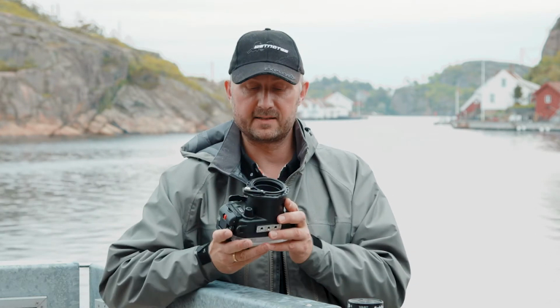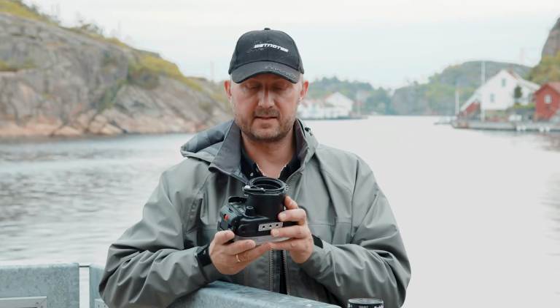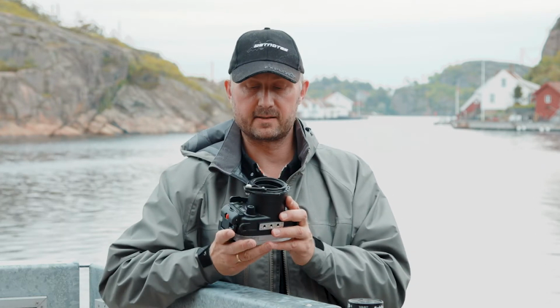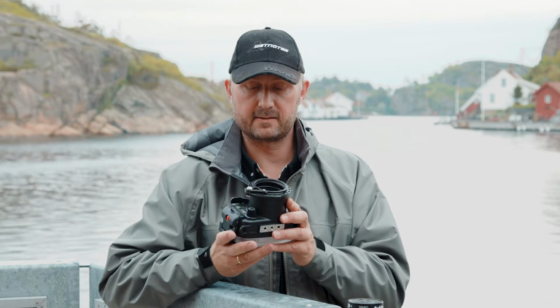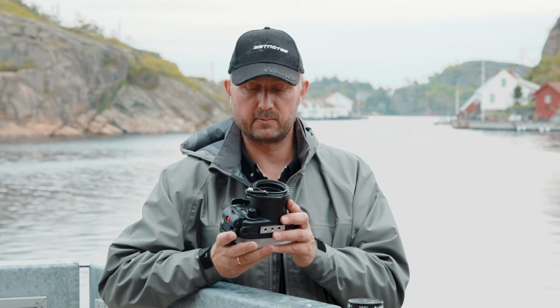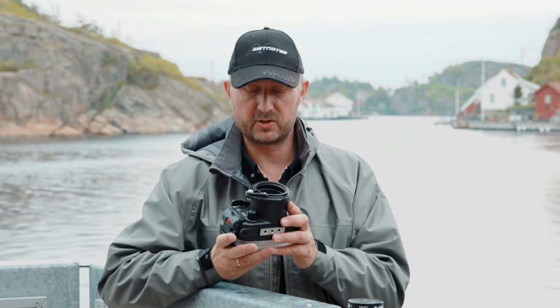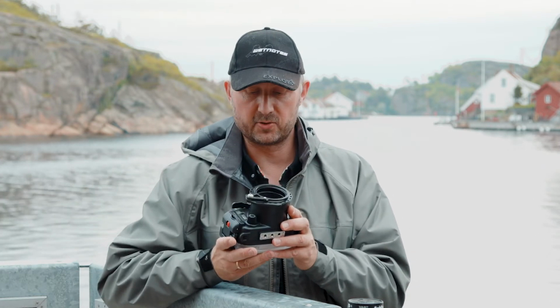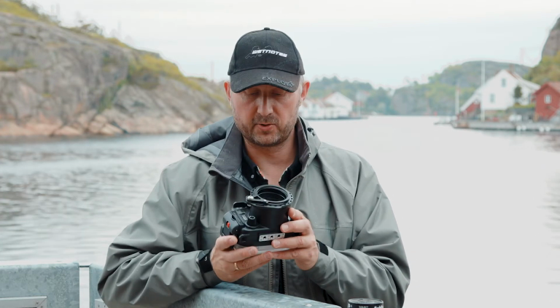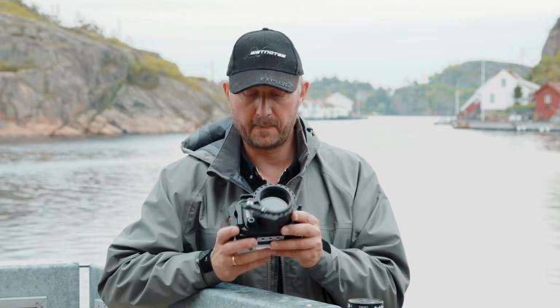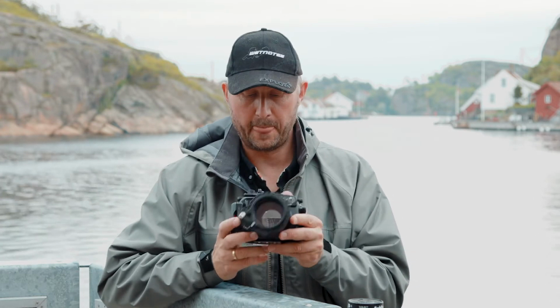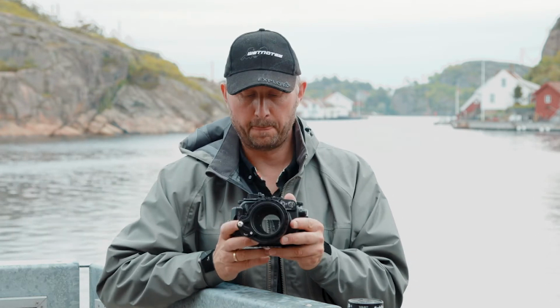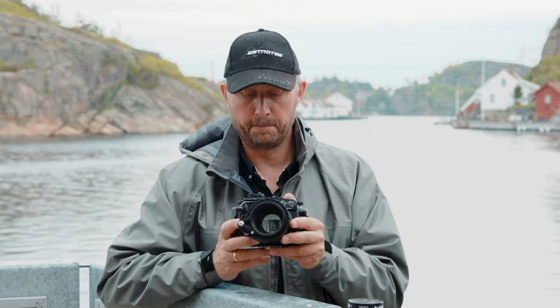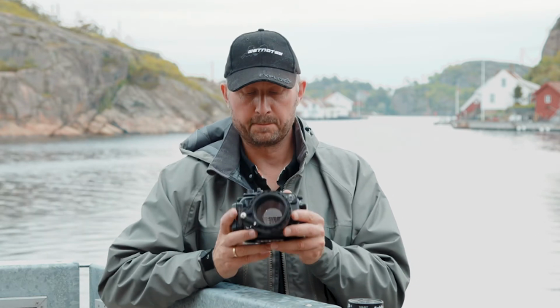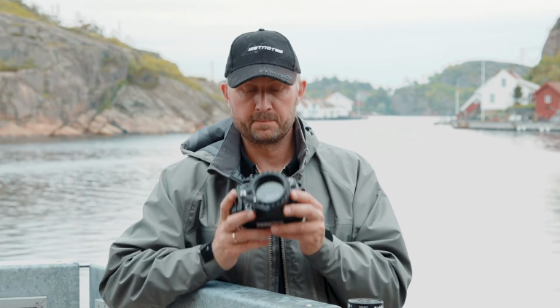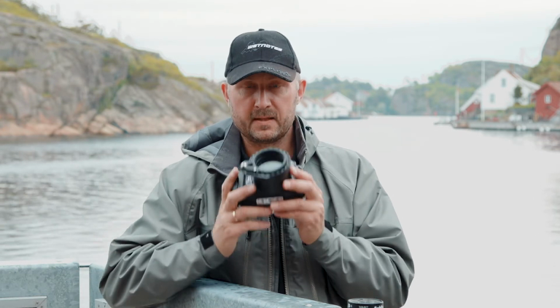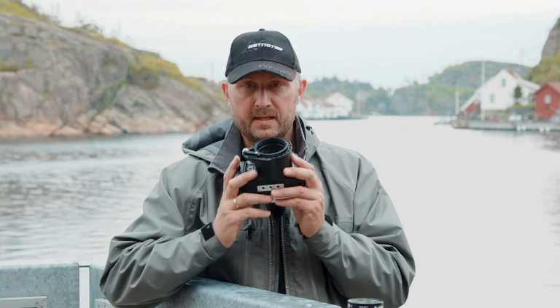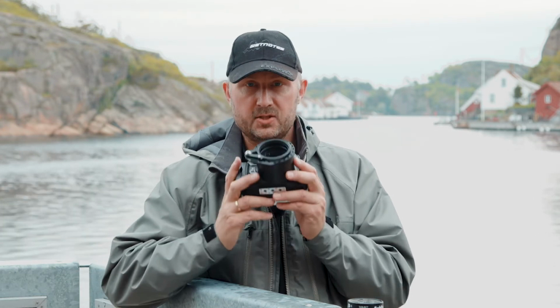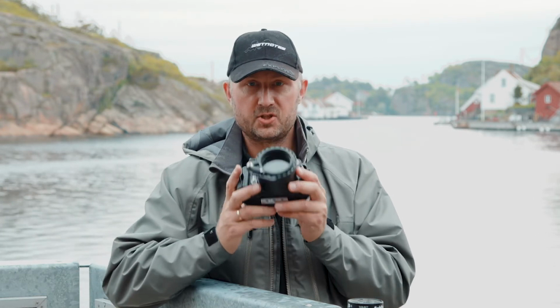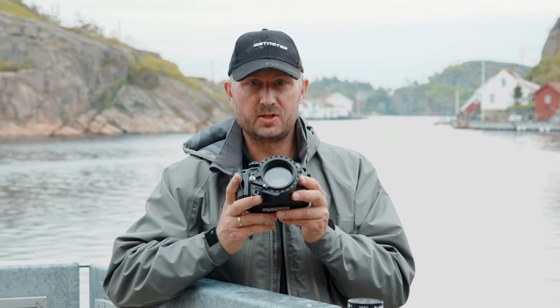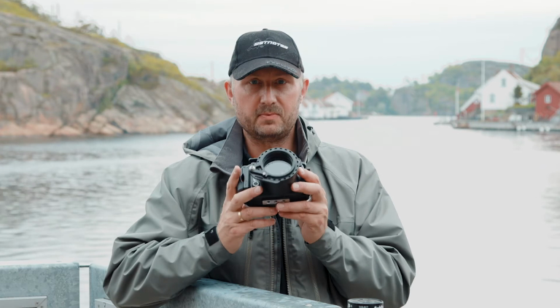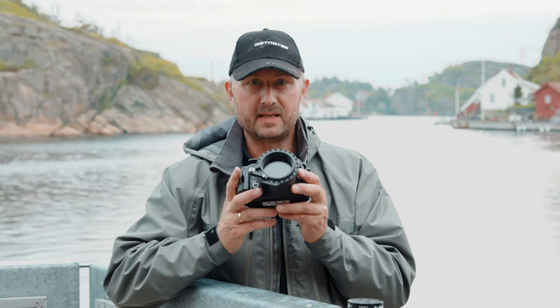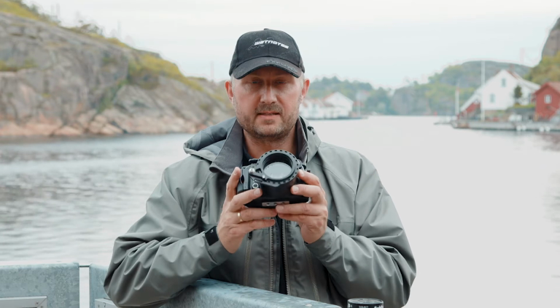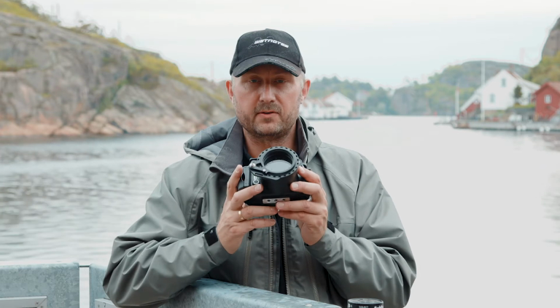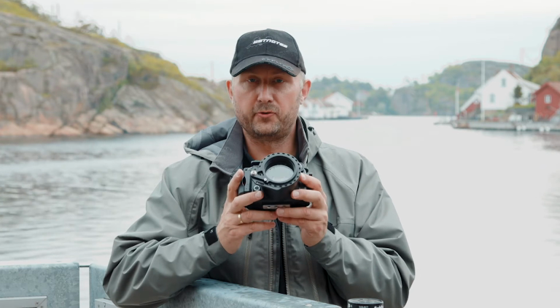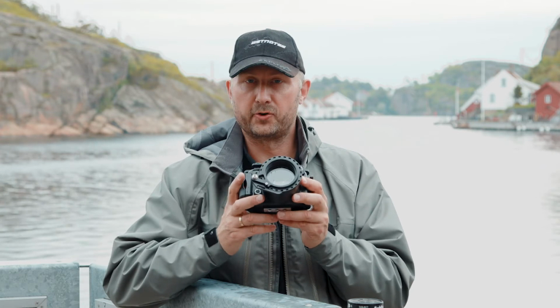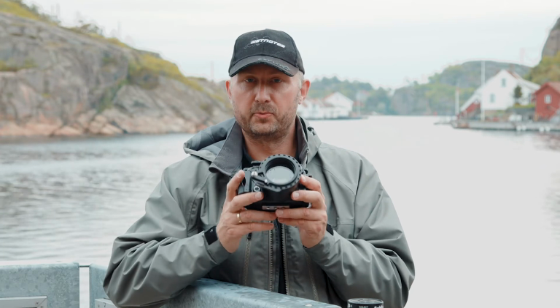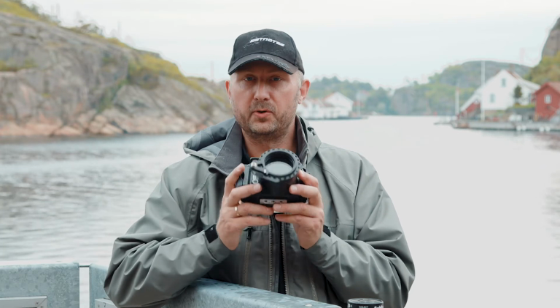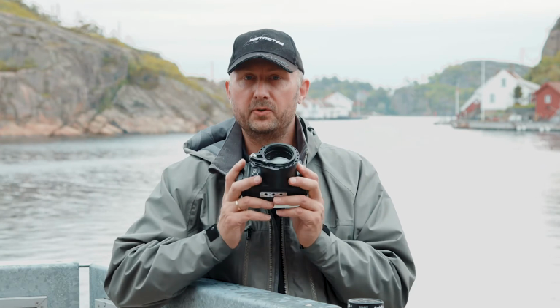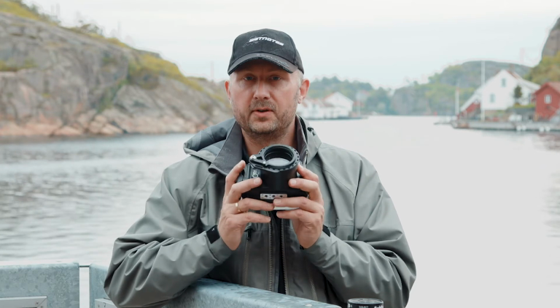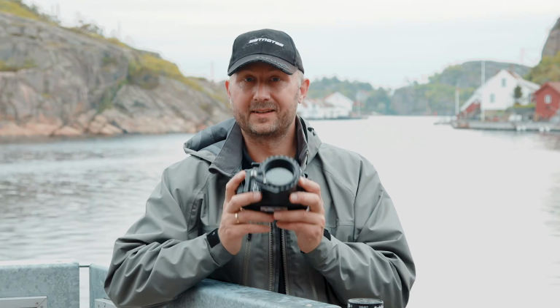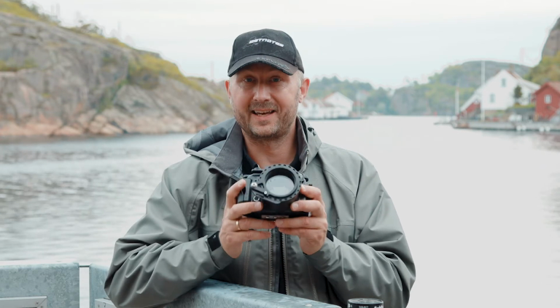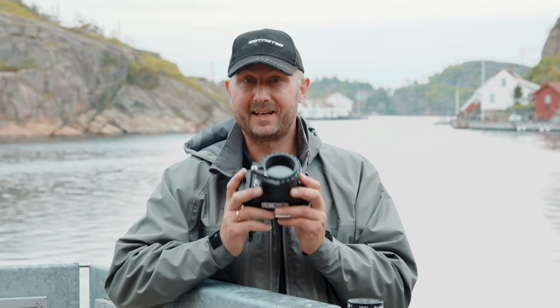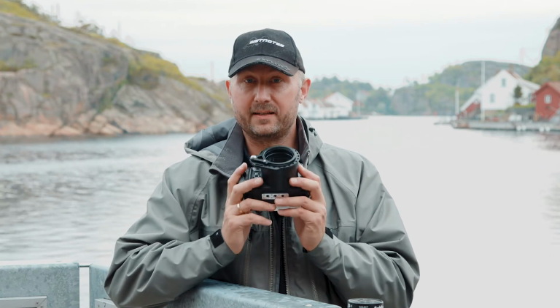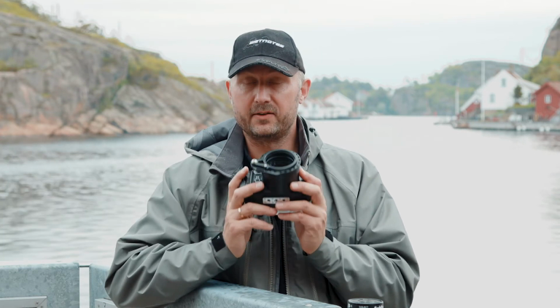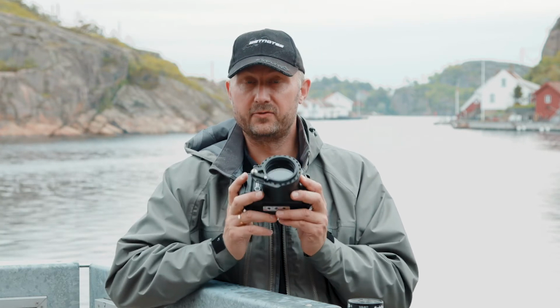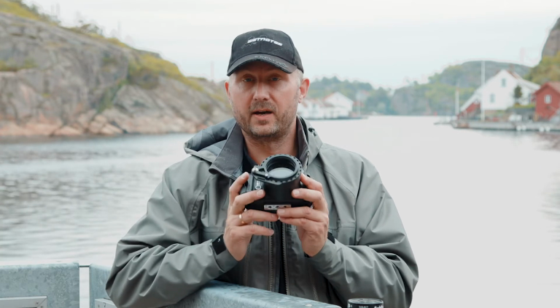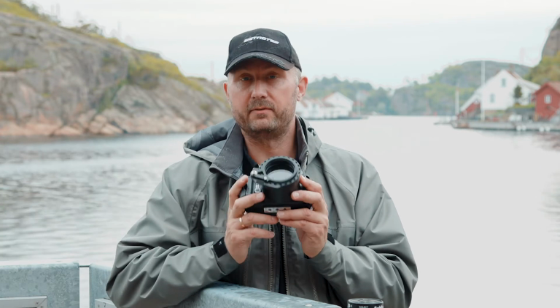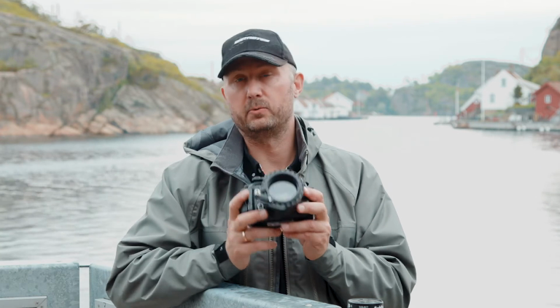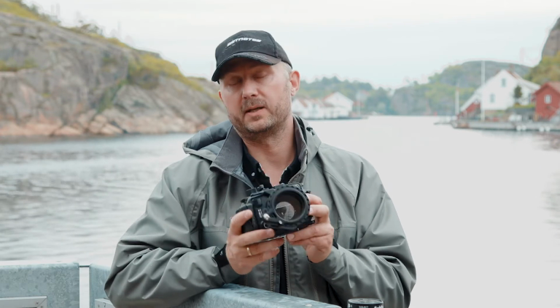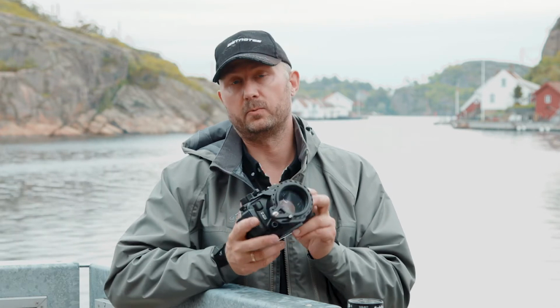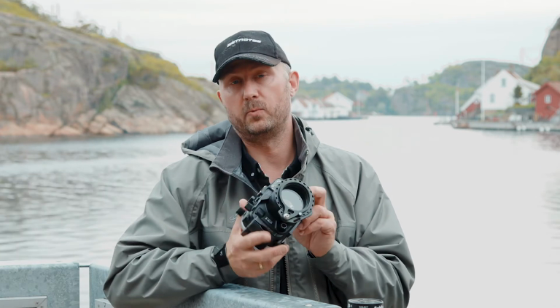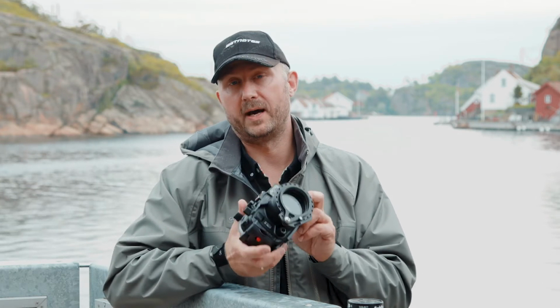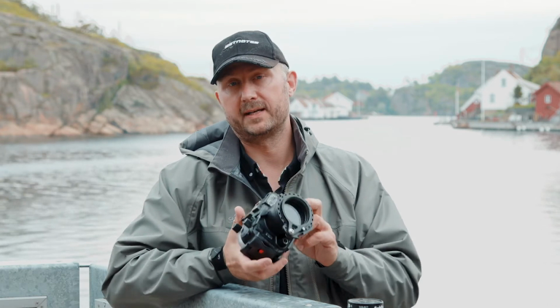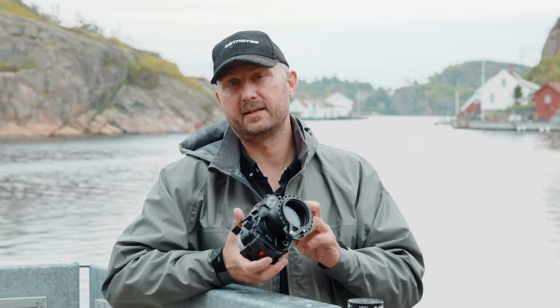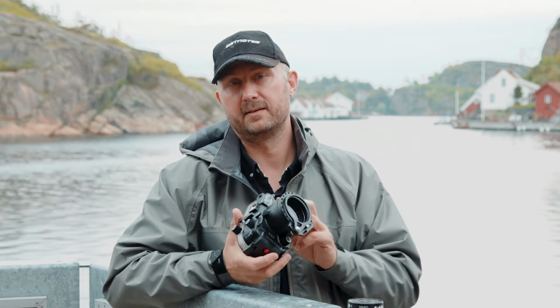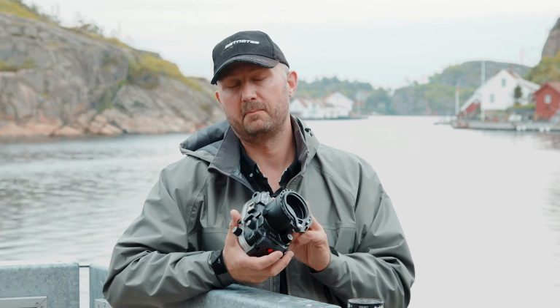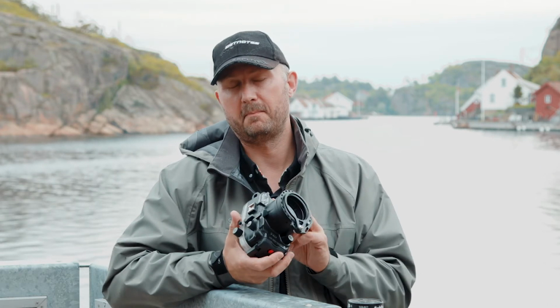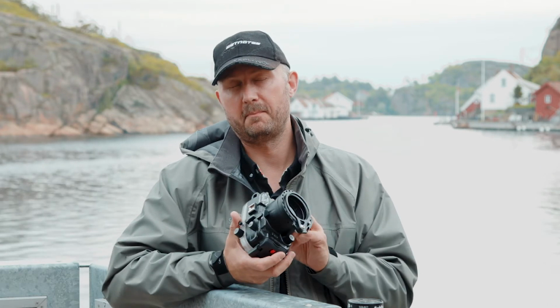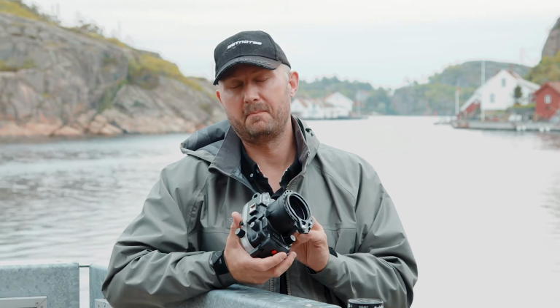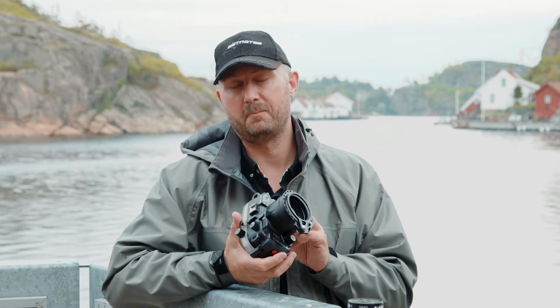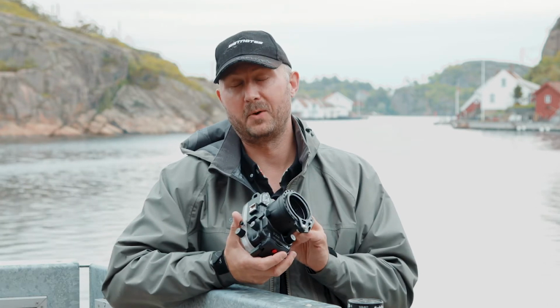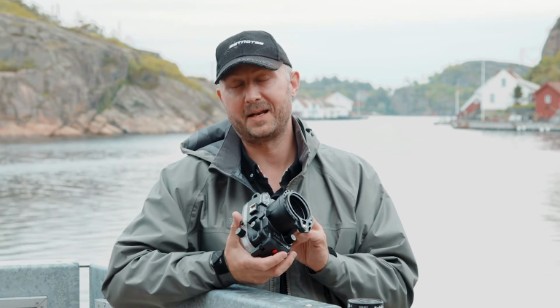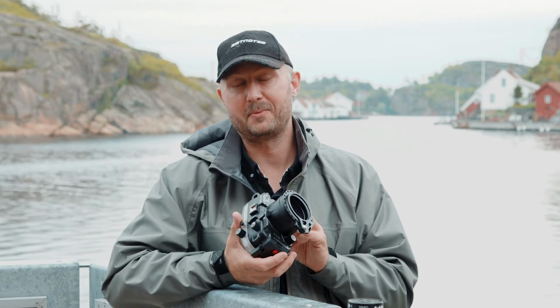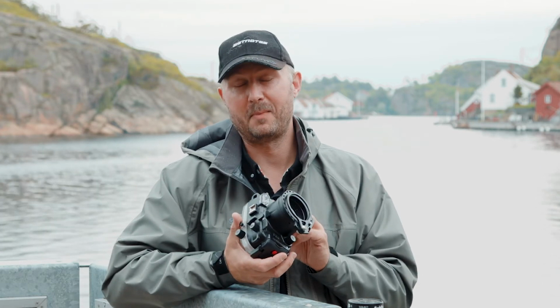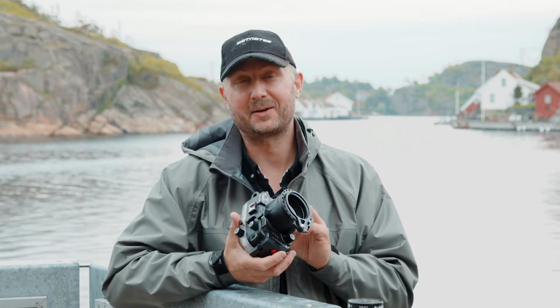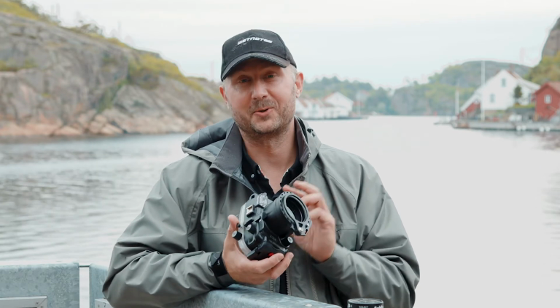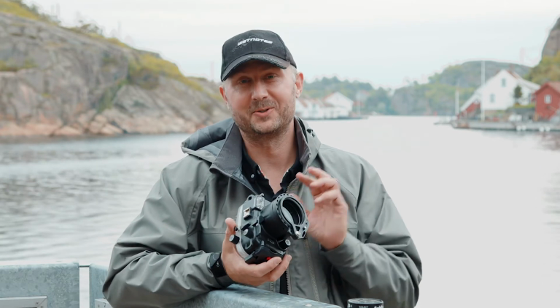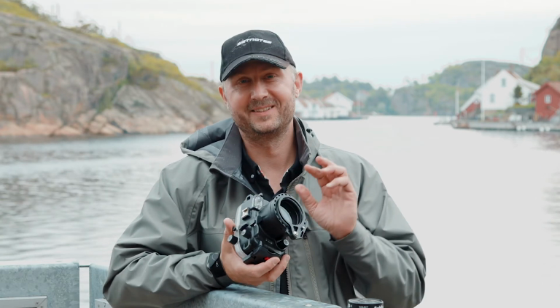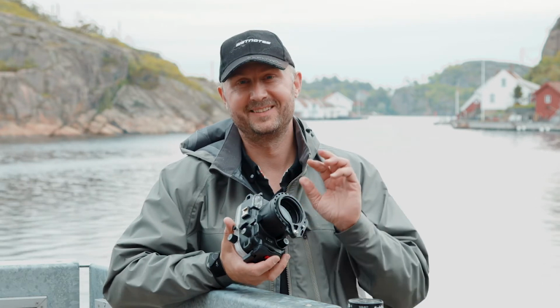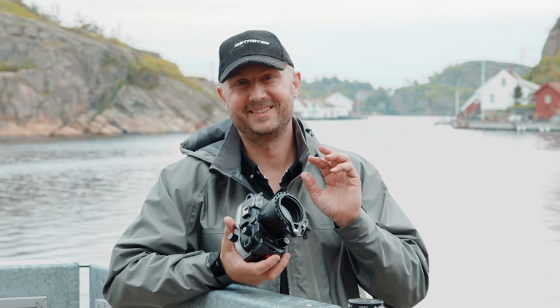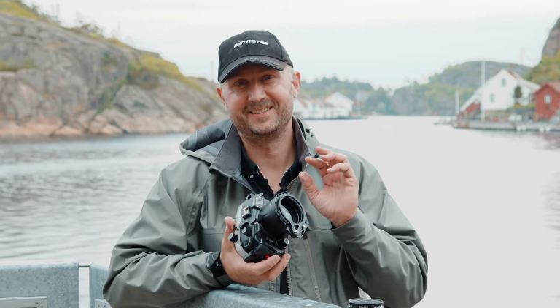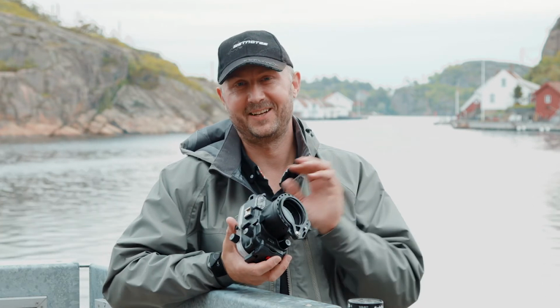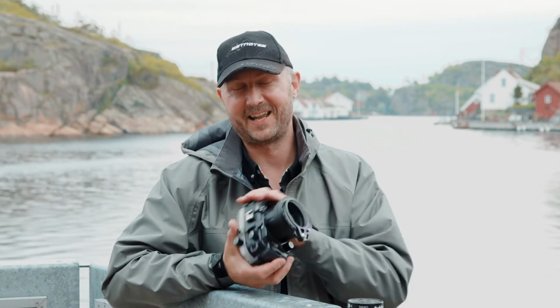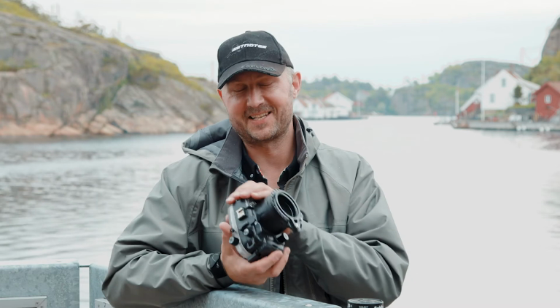That's the system in short: cheap, easy, affordable. Get it if you have a wet macro lens.